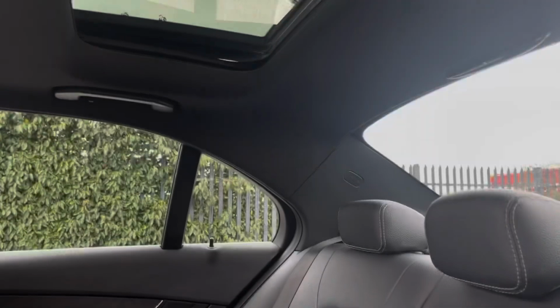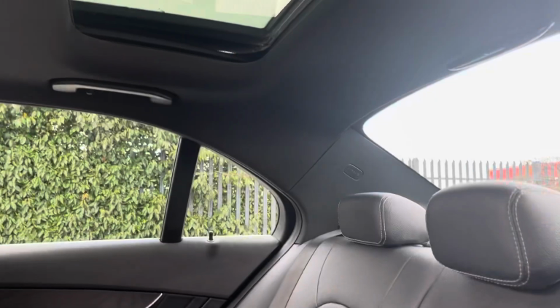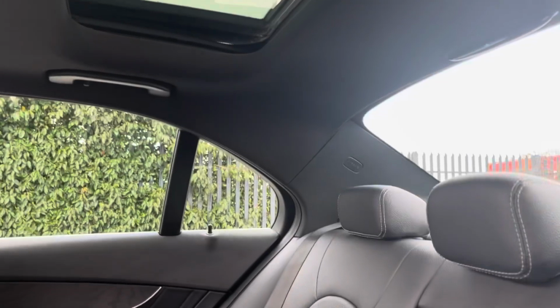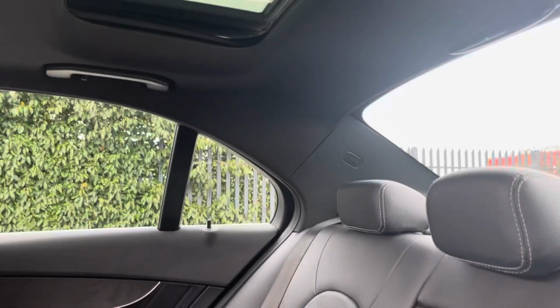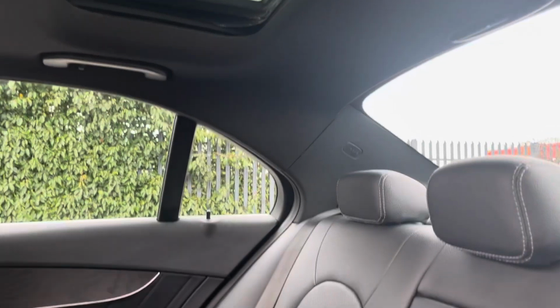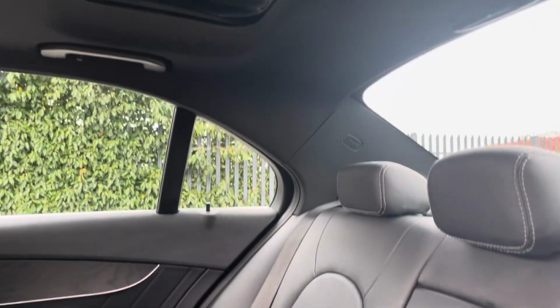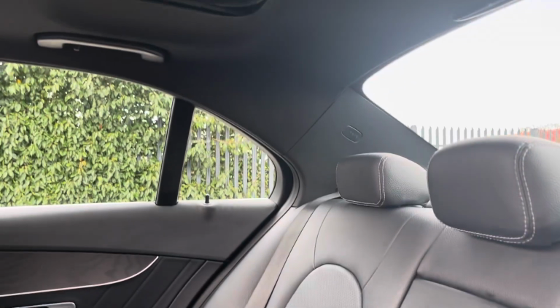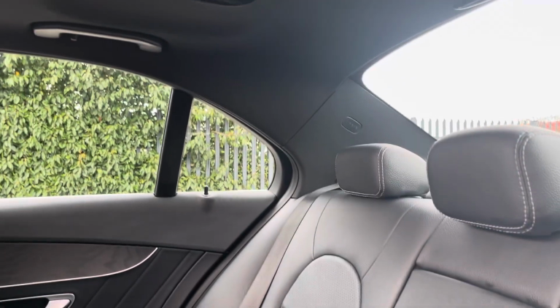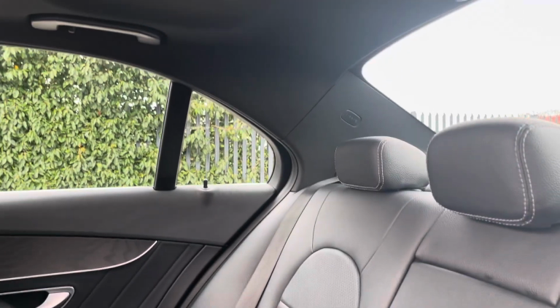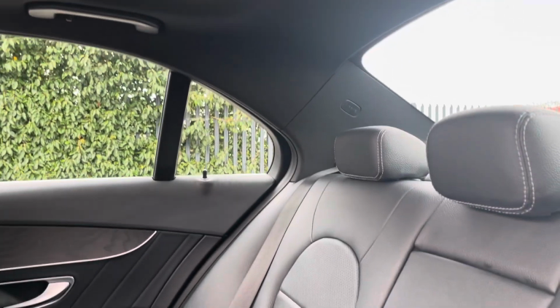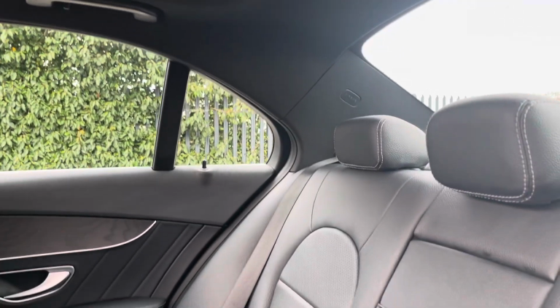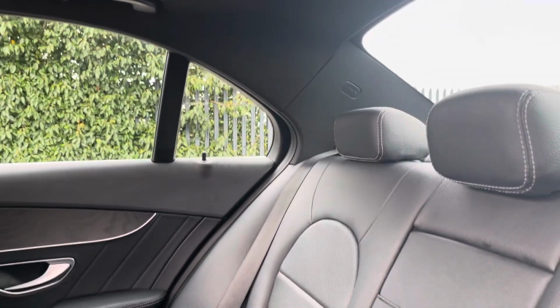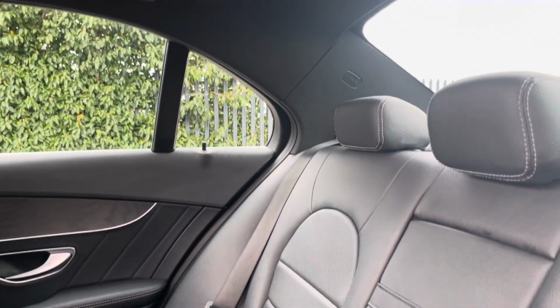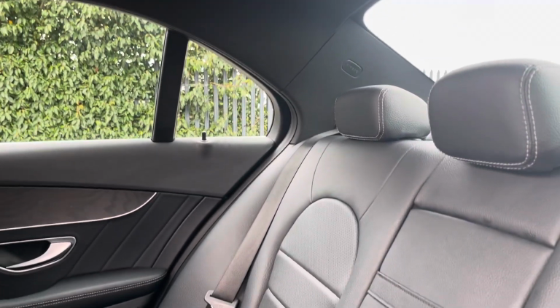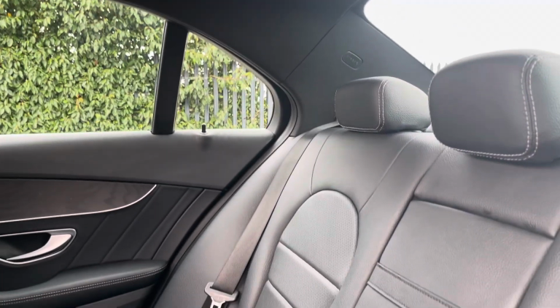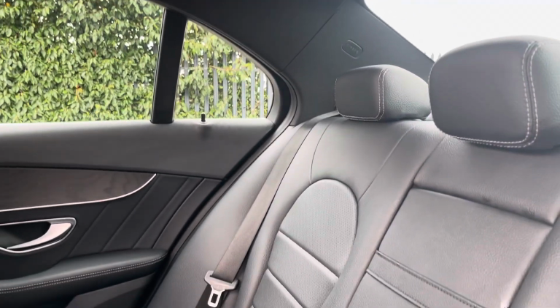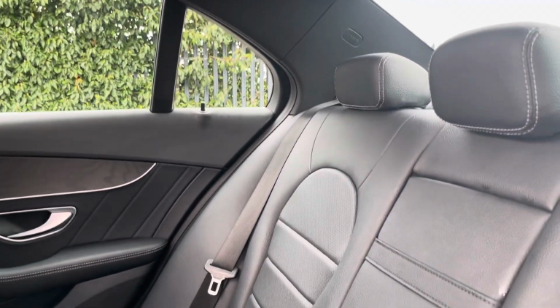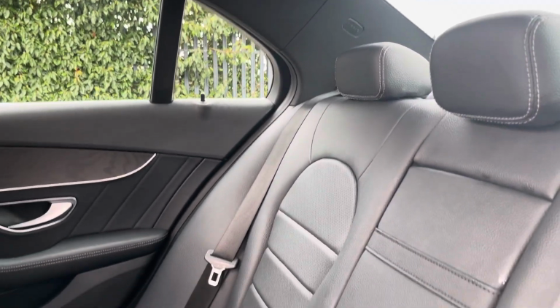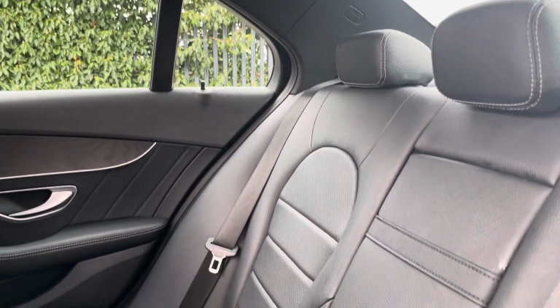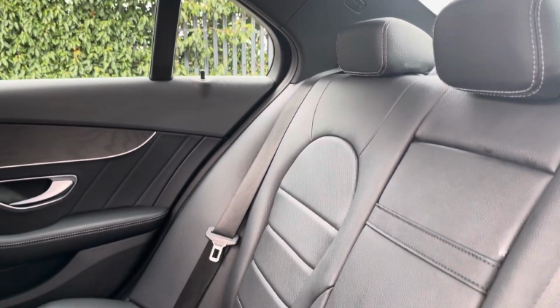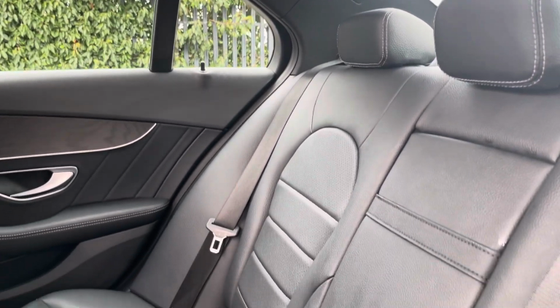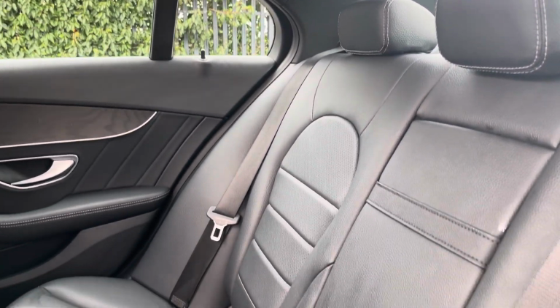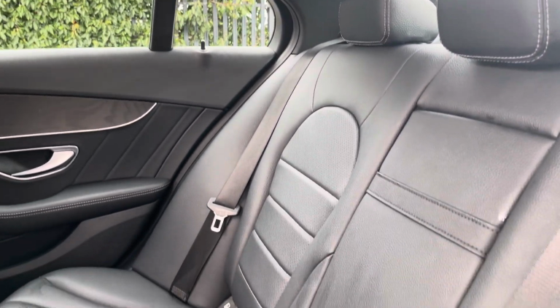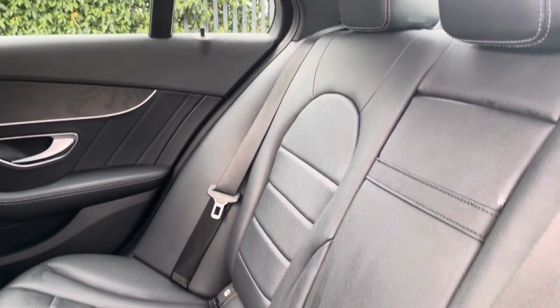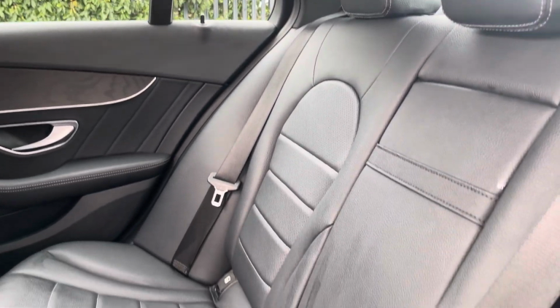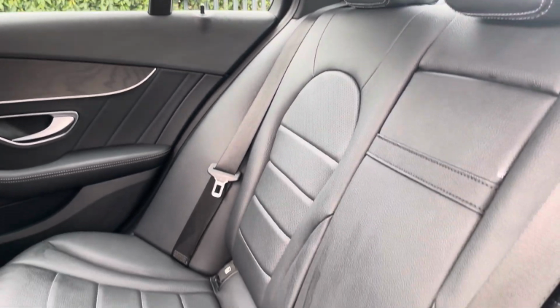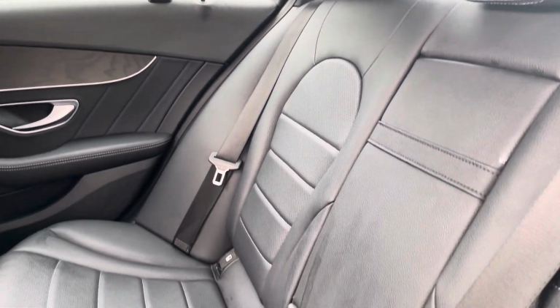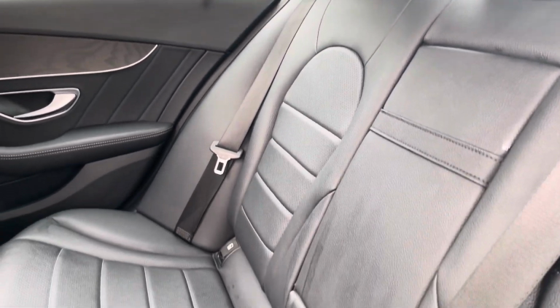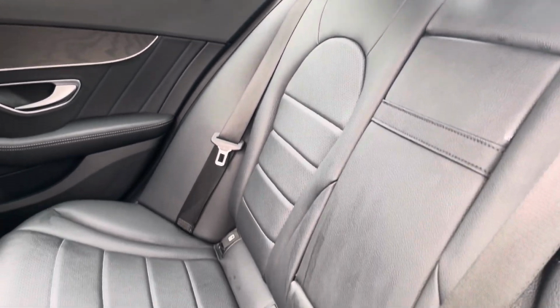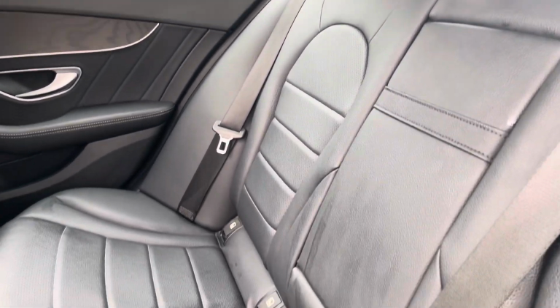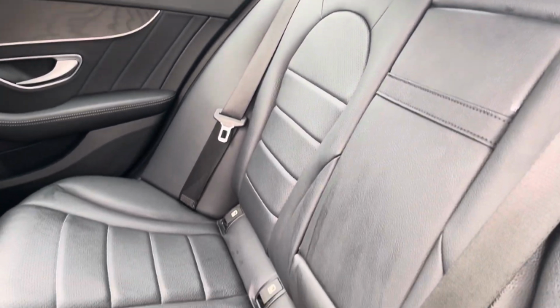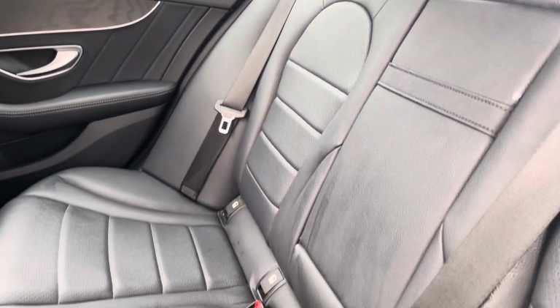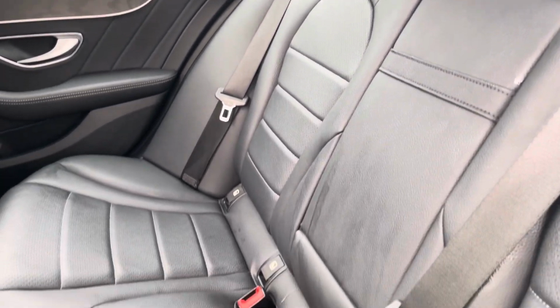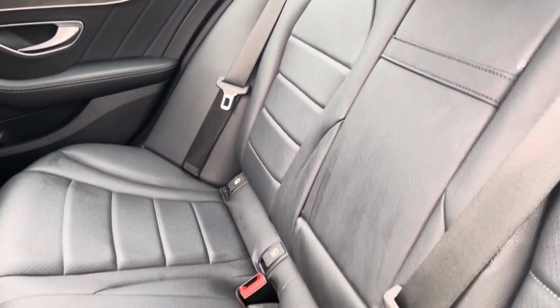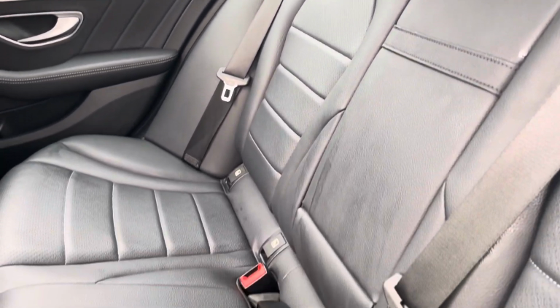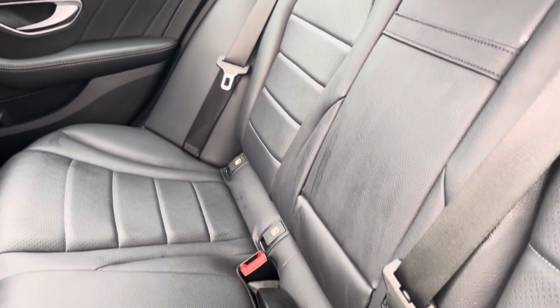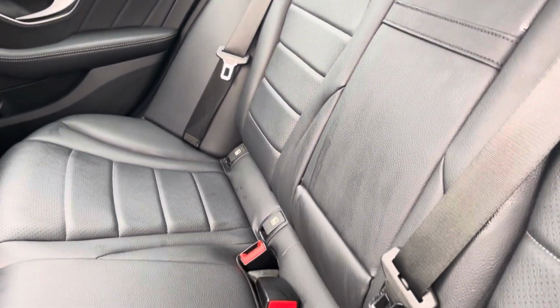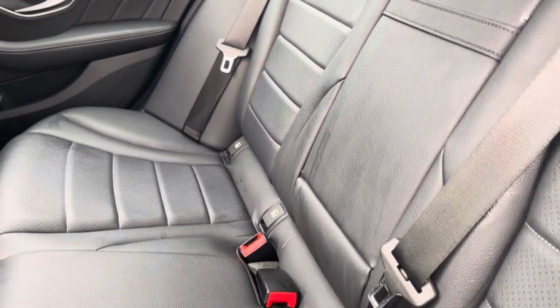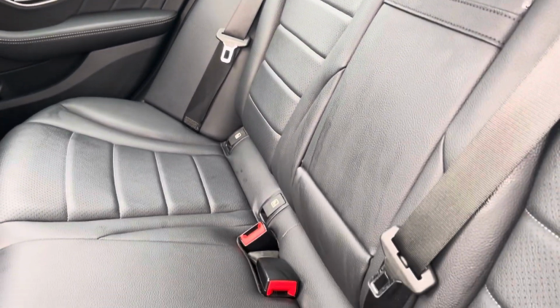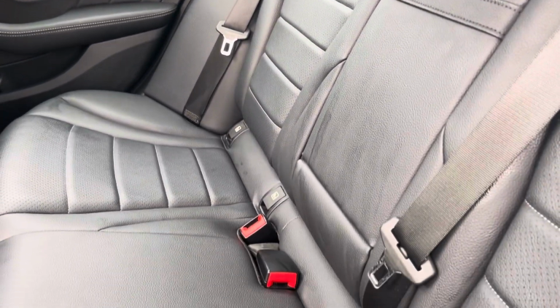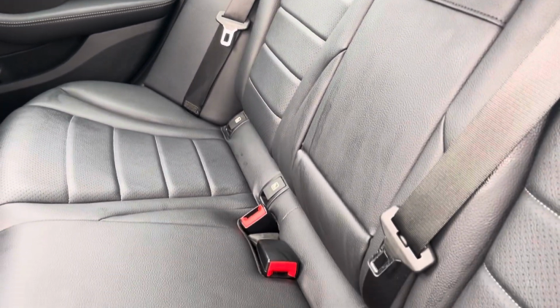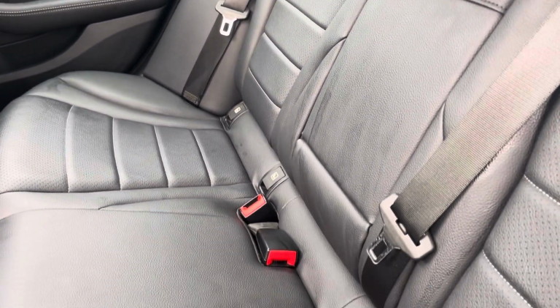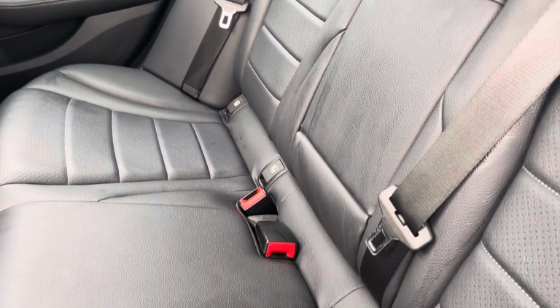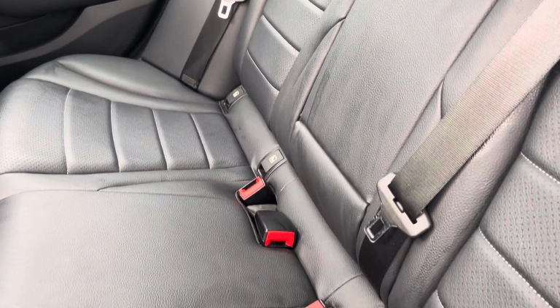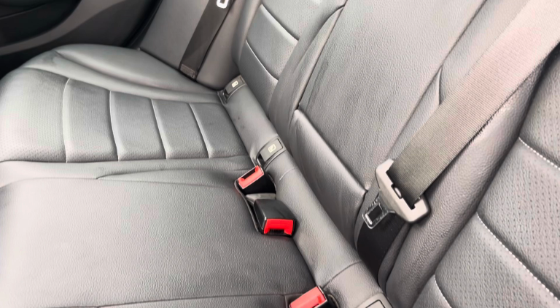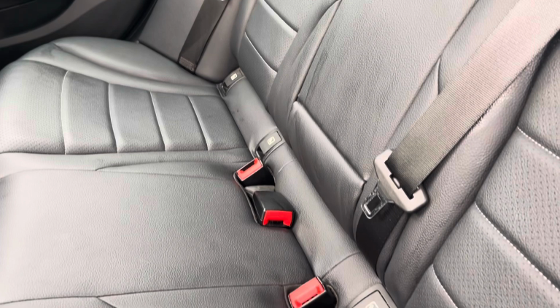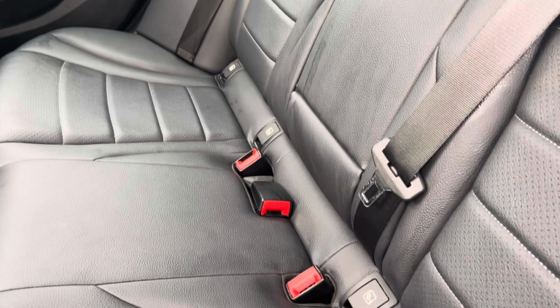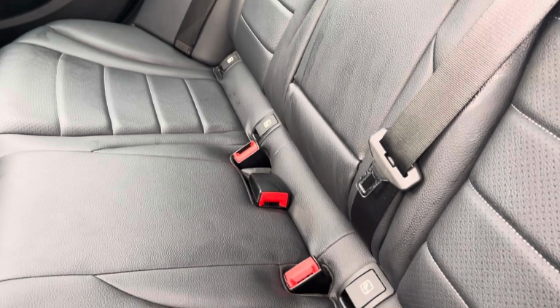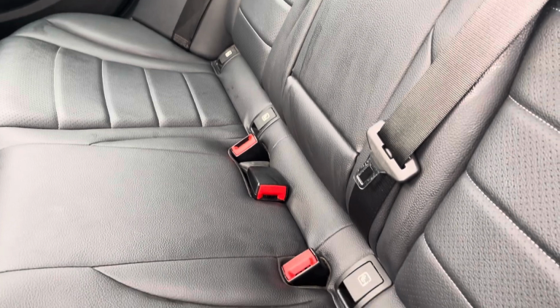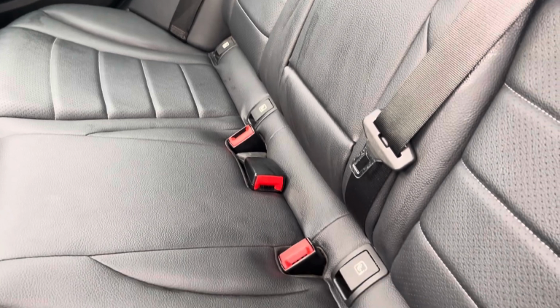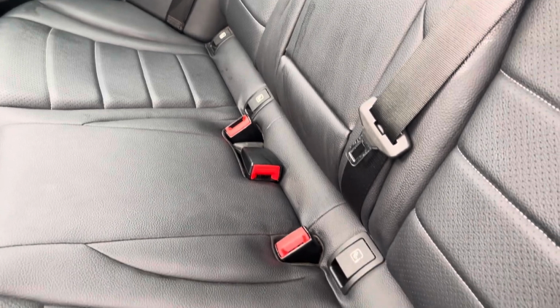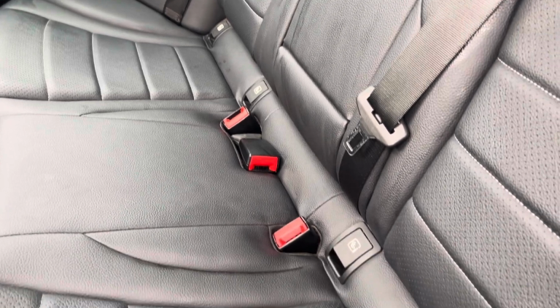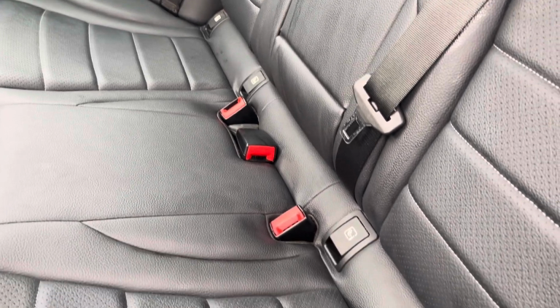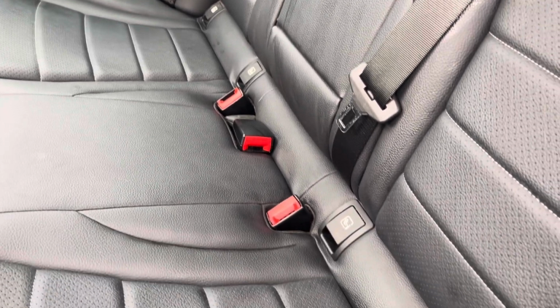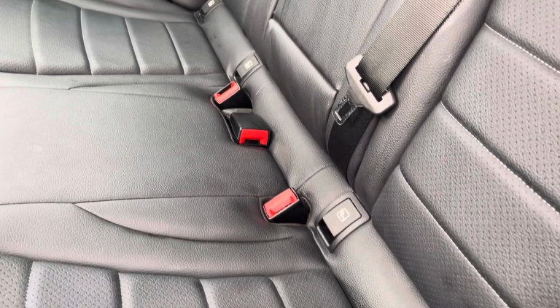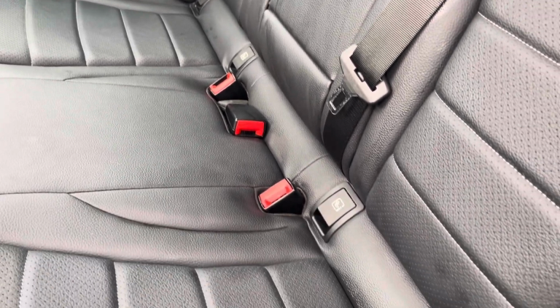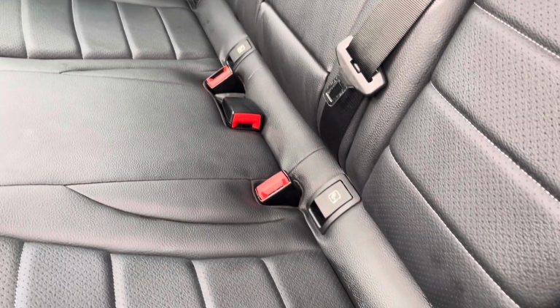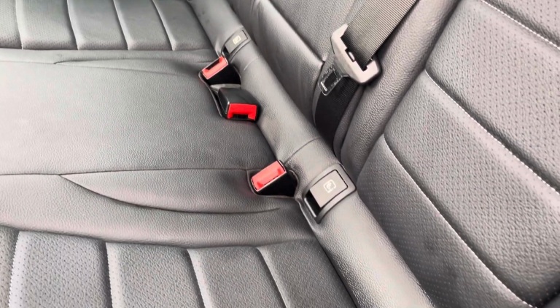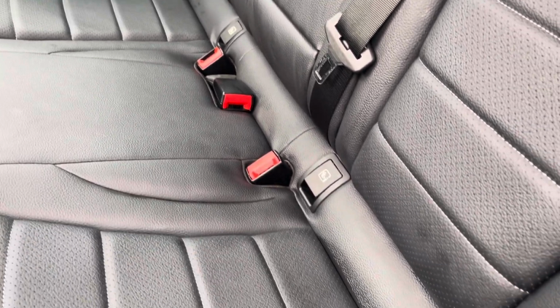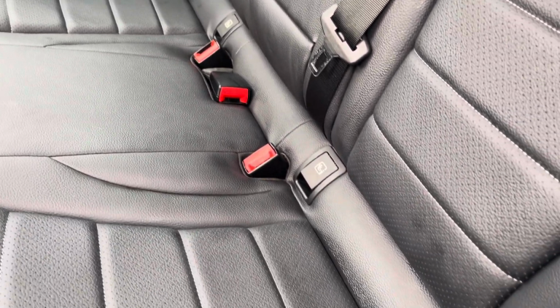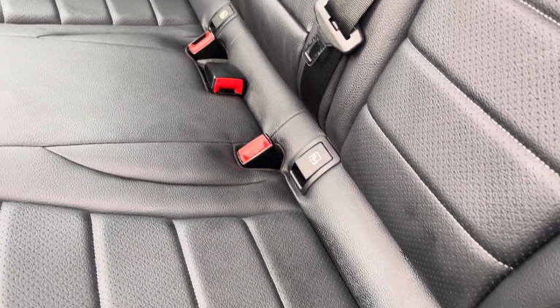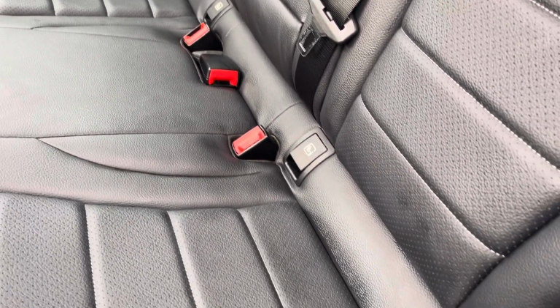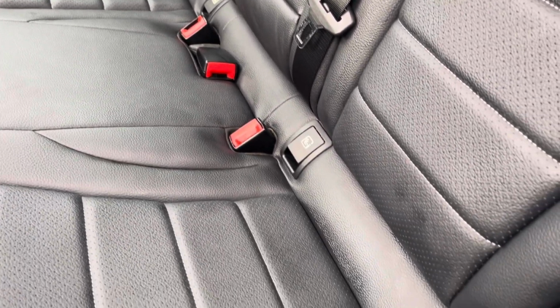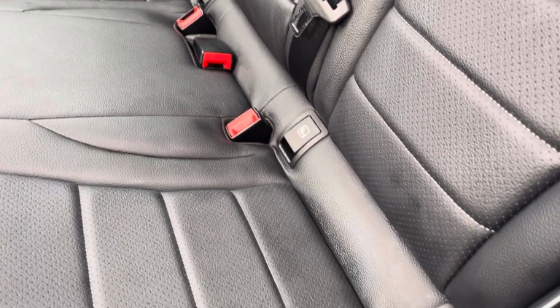Into the rear seats themselves now, they're finished in full leather upholstery. We have seating for three people with both end seats including ISOFIX child seat preparation.